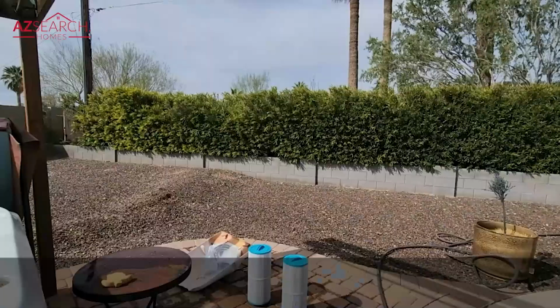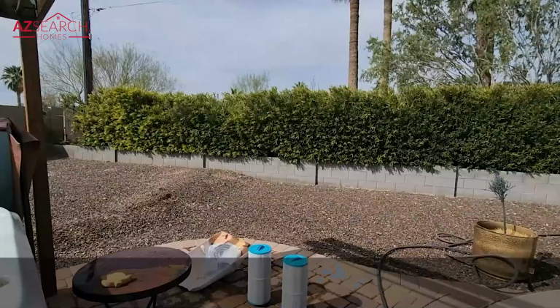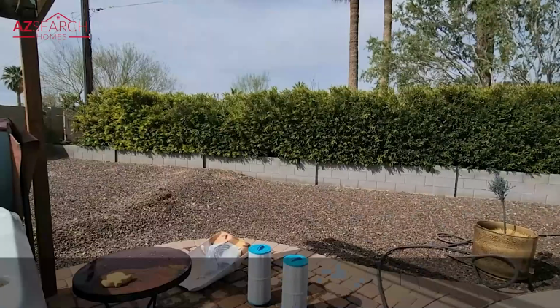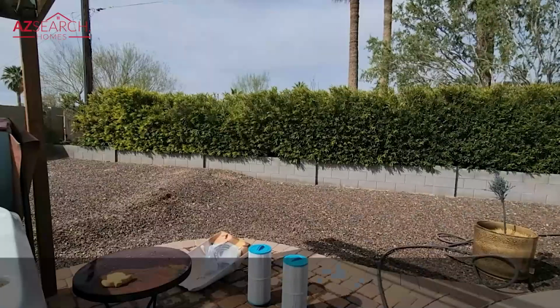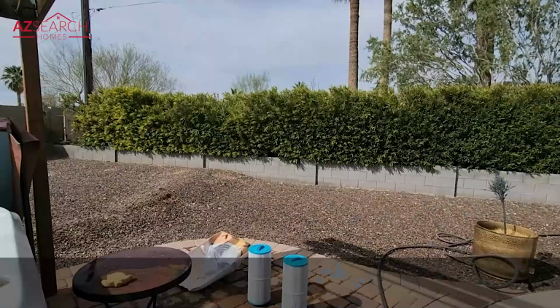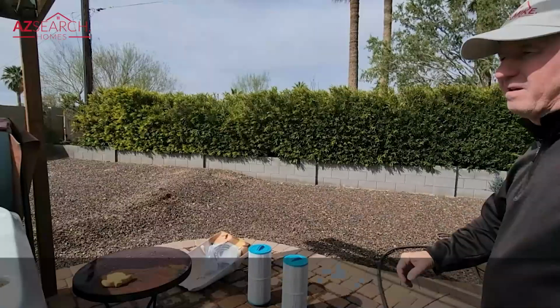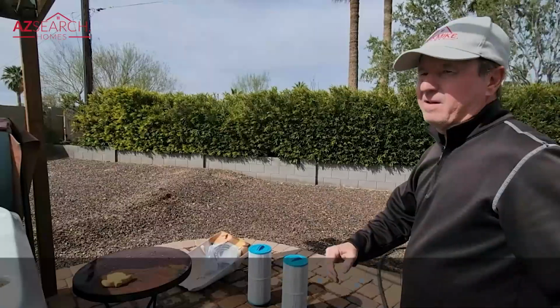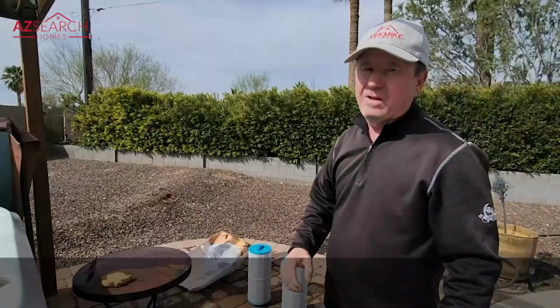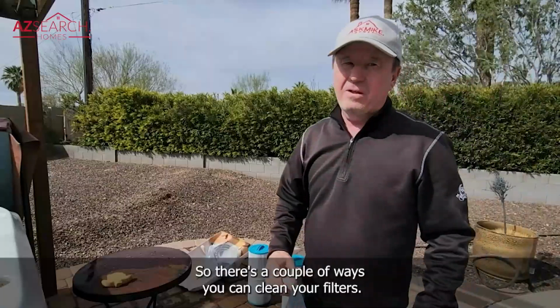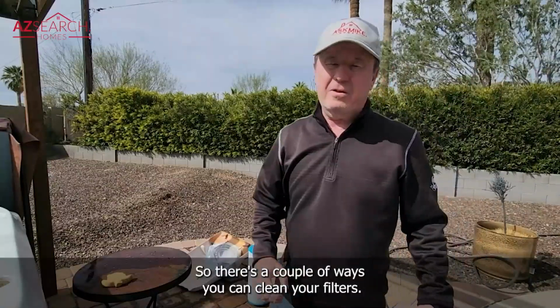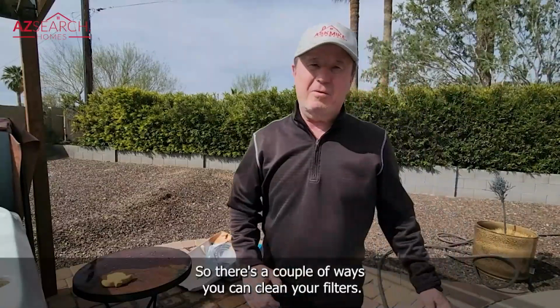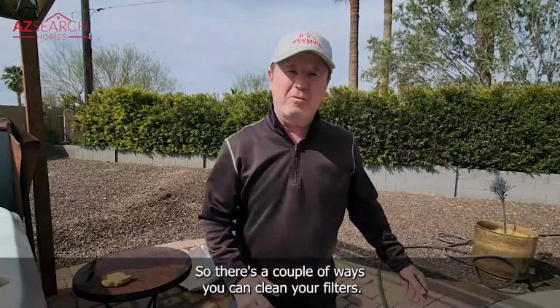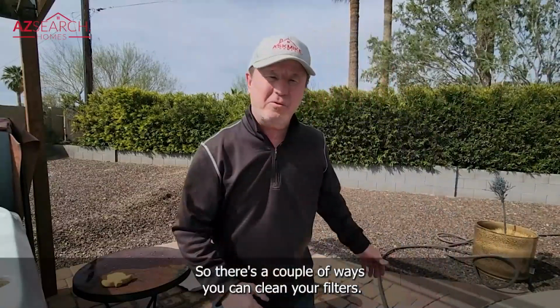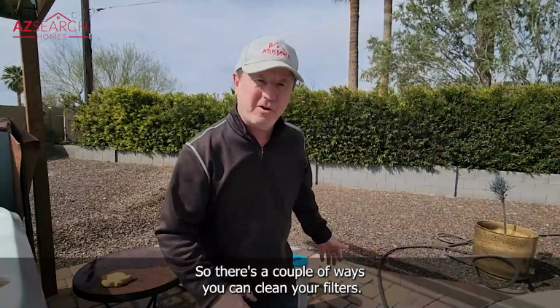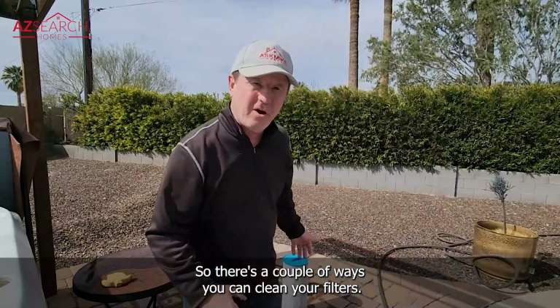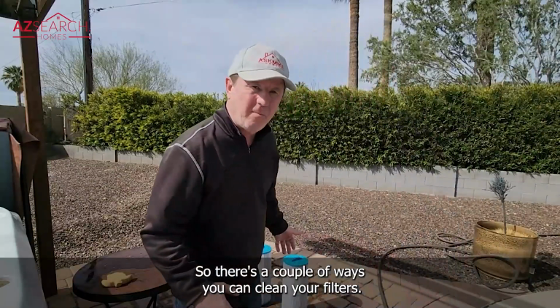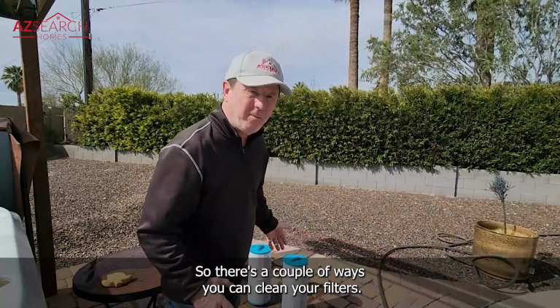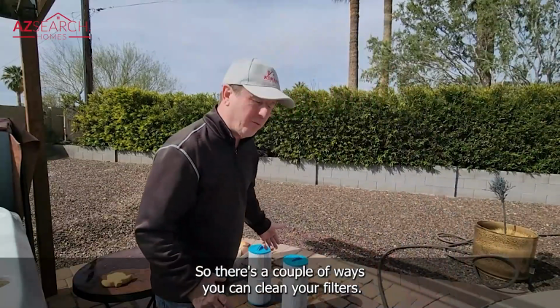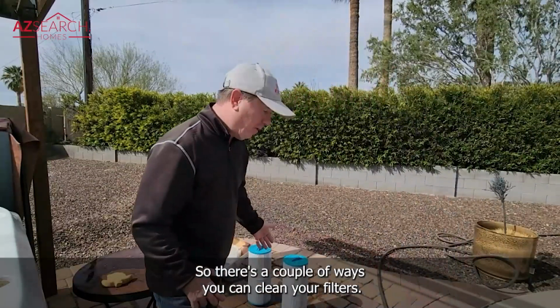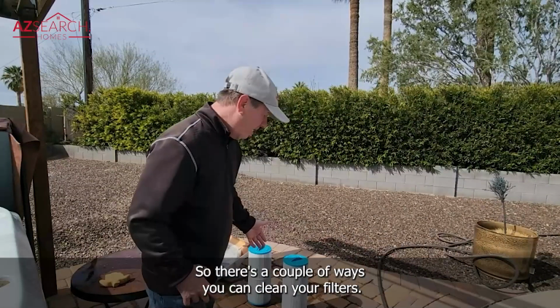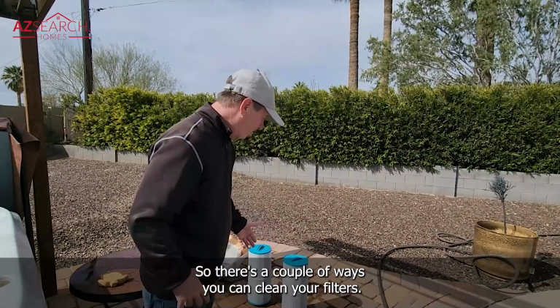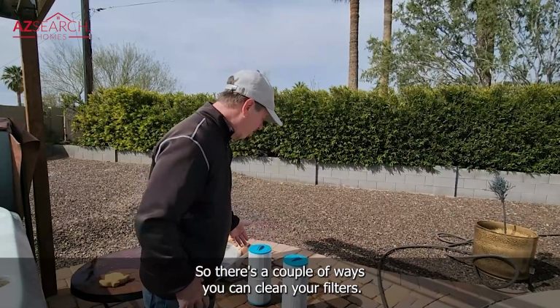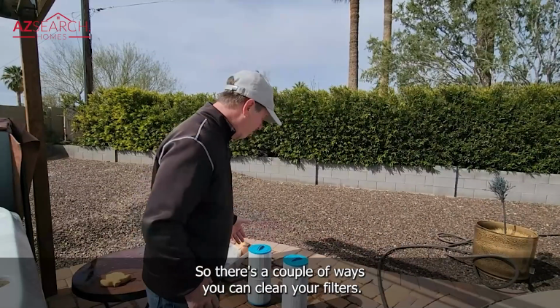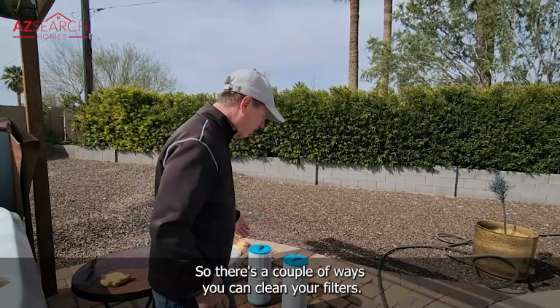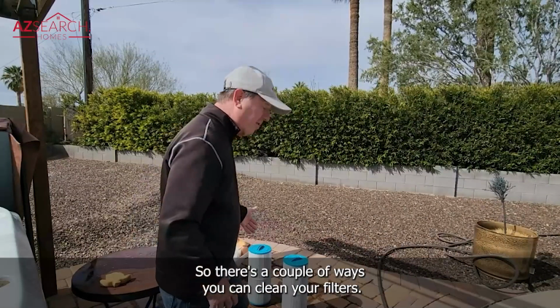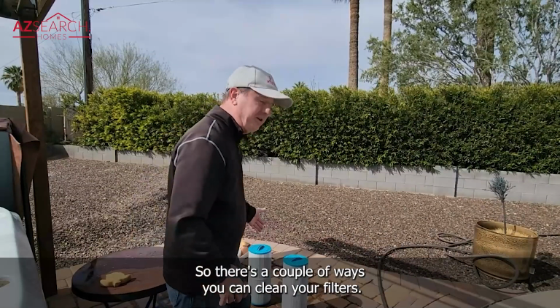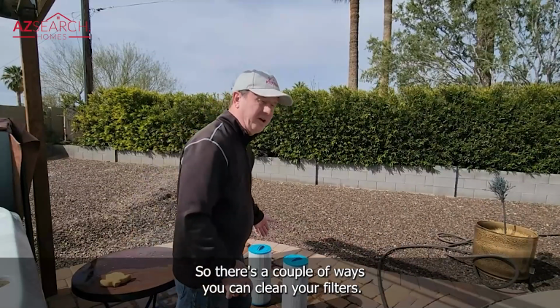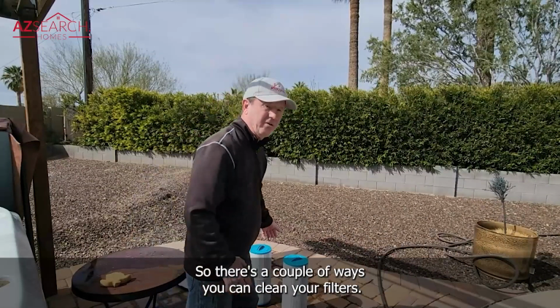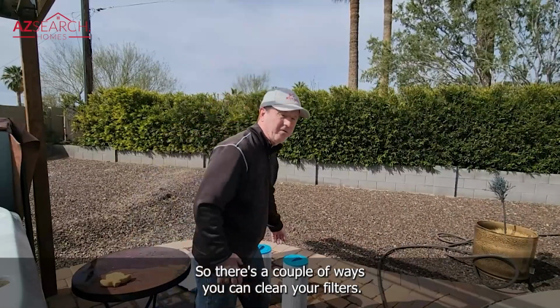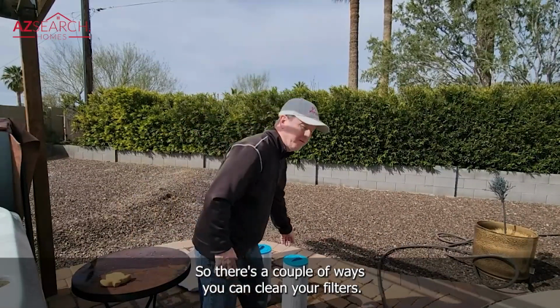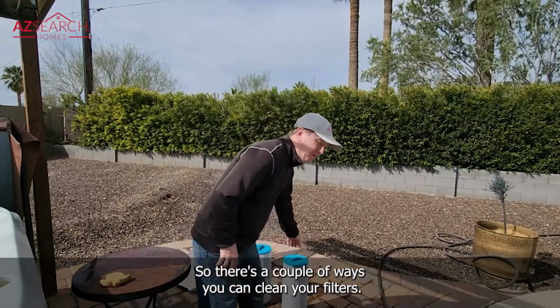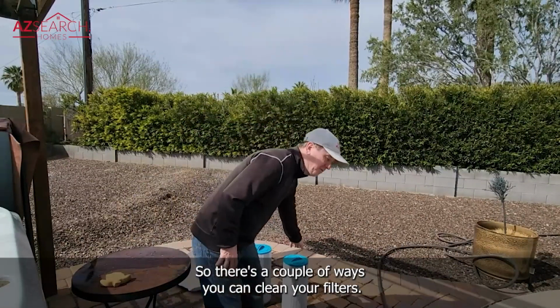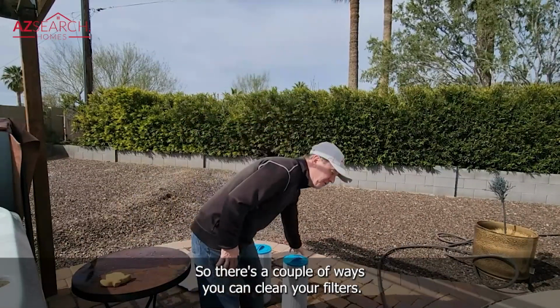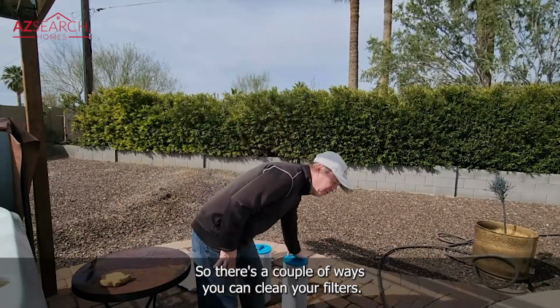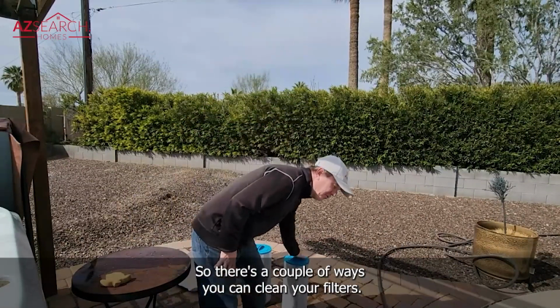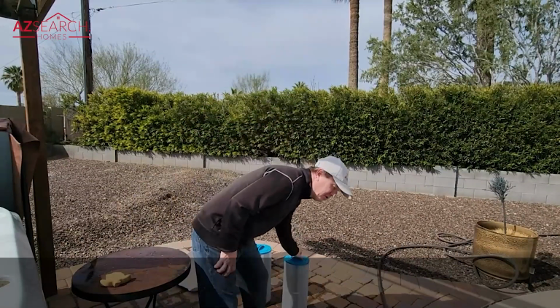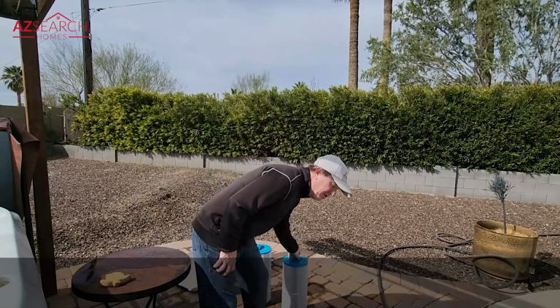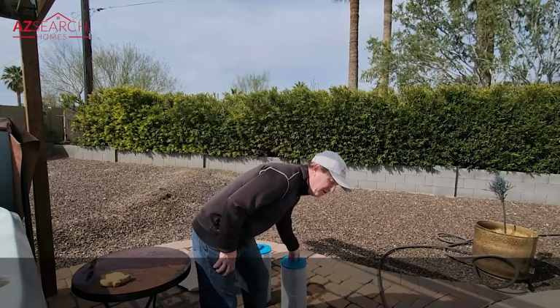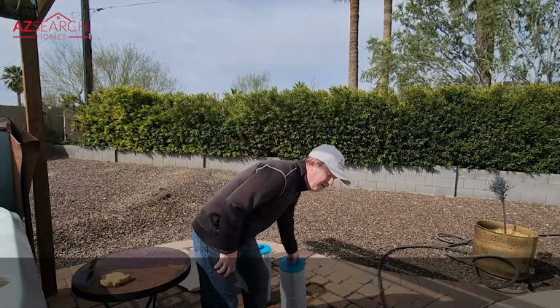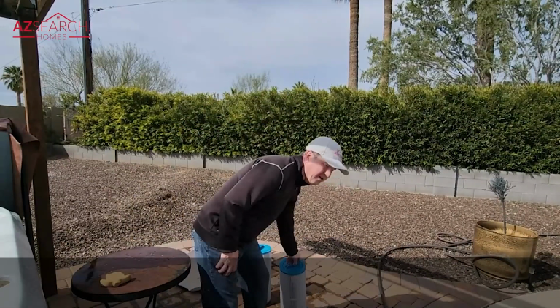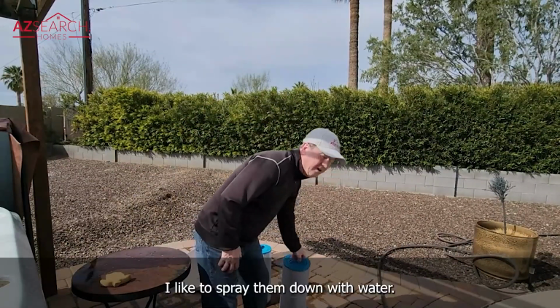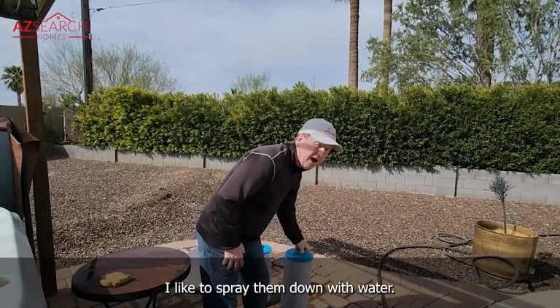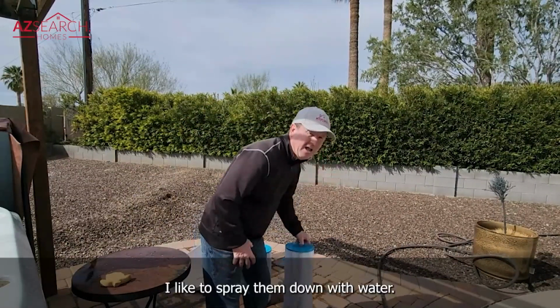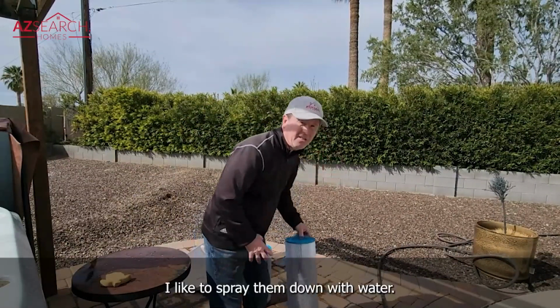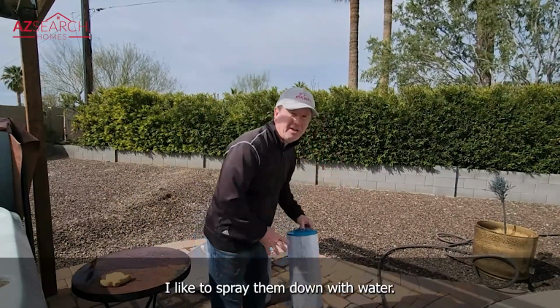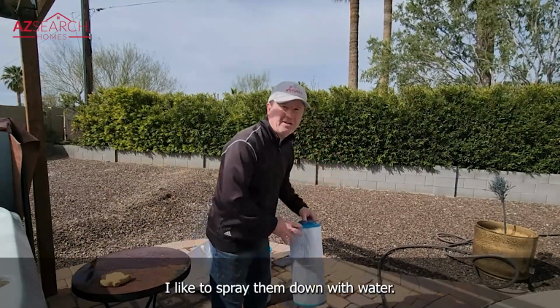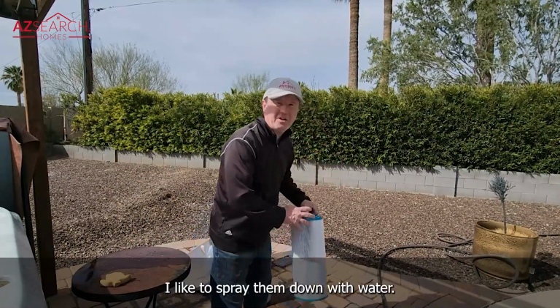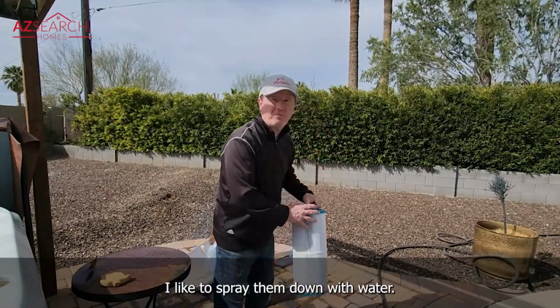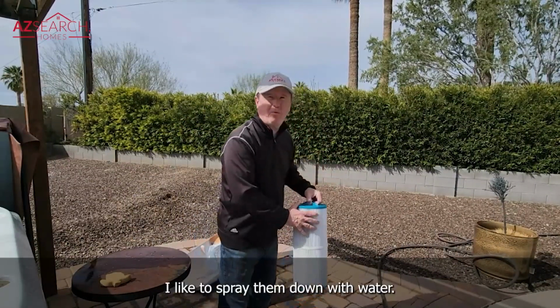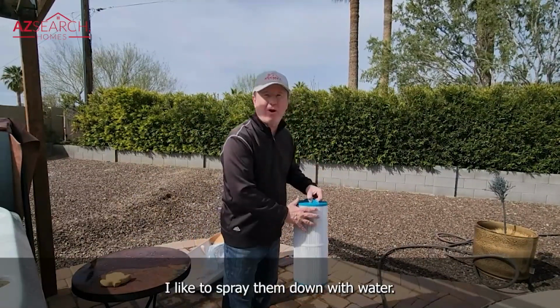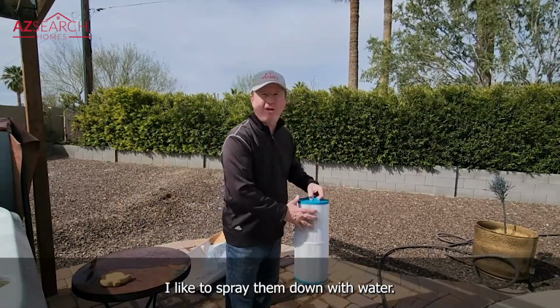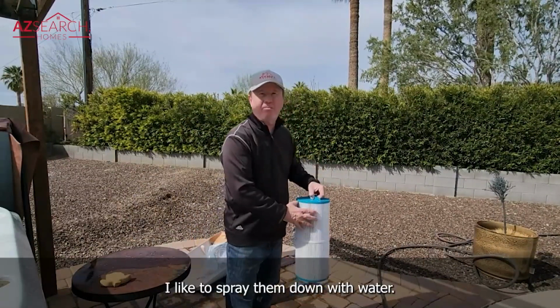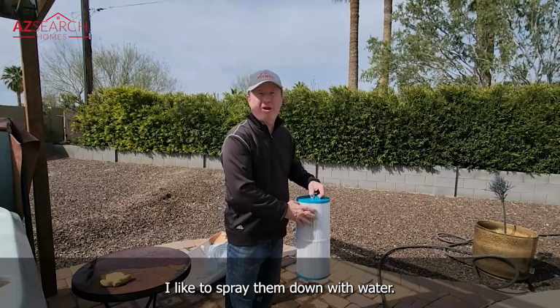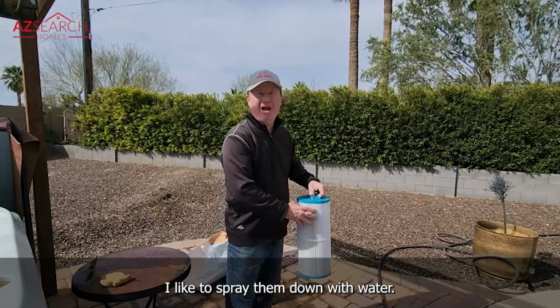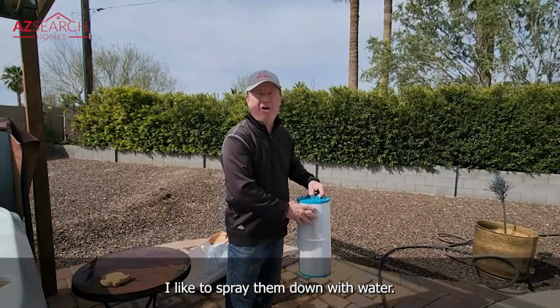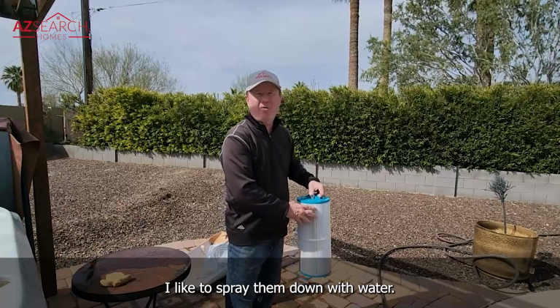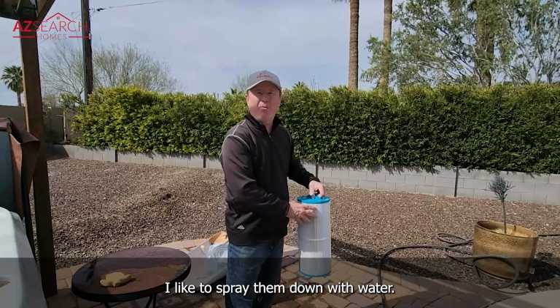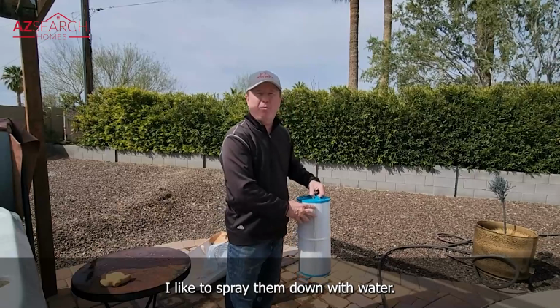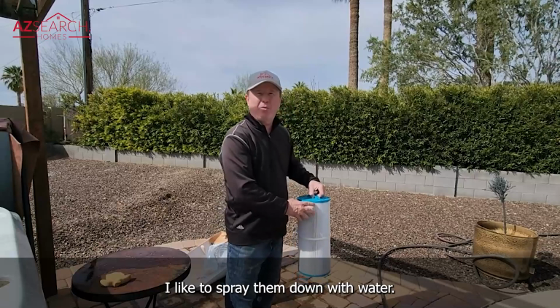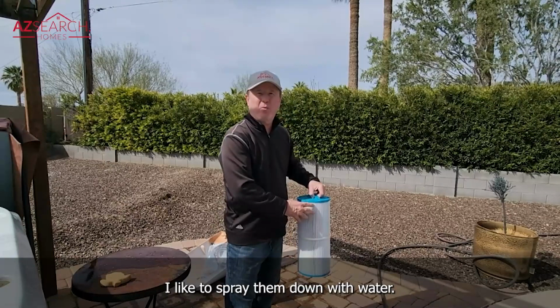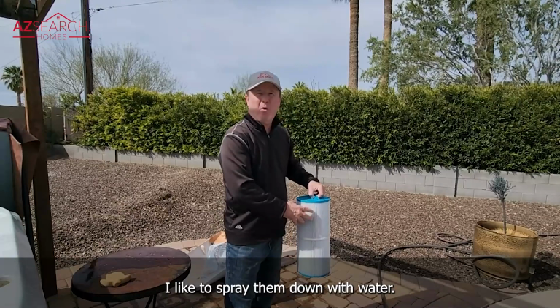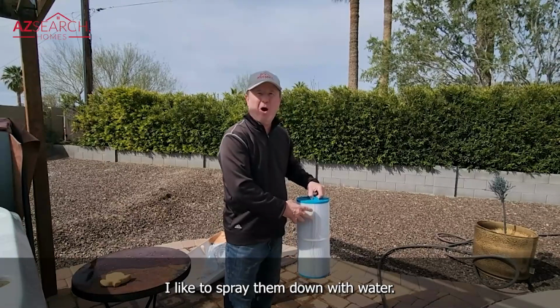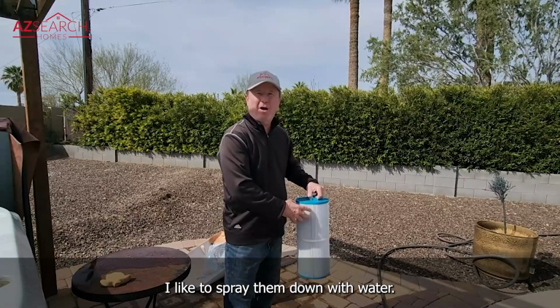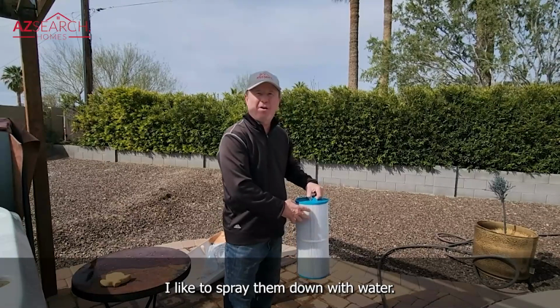There are a couple ways you can clean your filters. I like to spray them down with water.